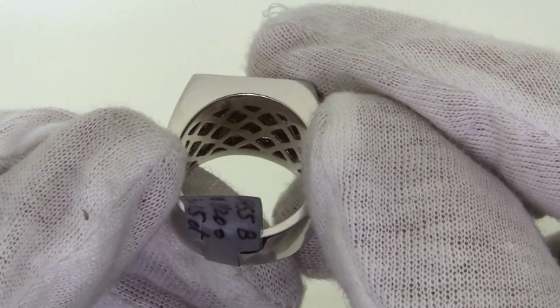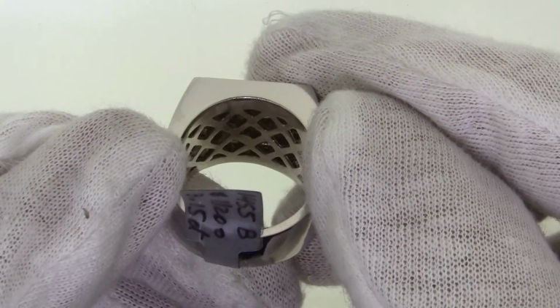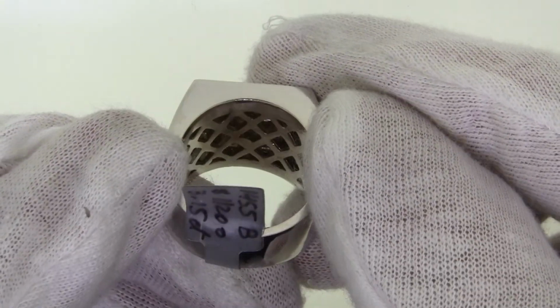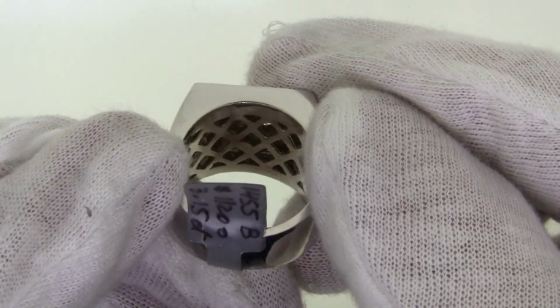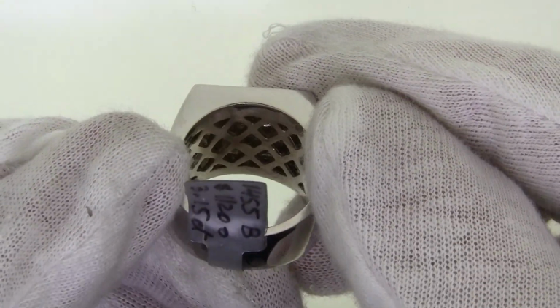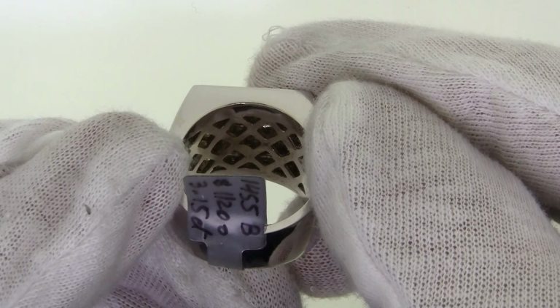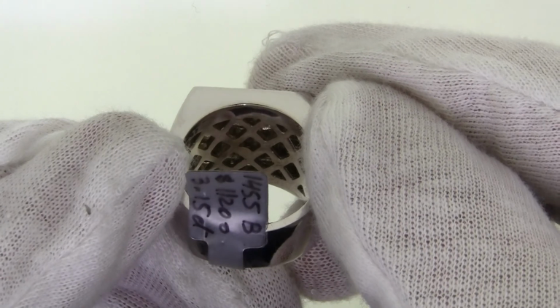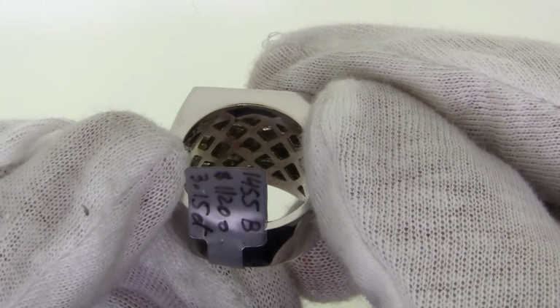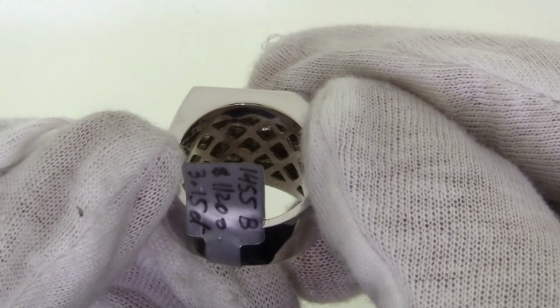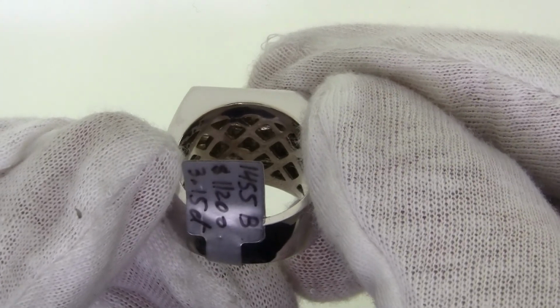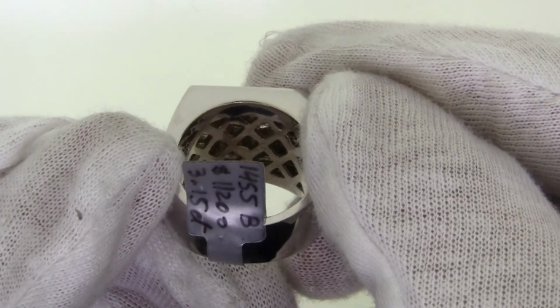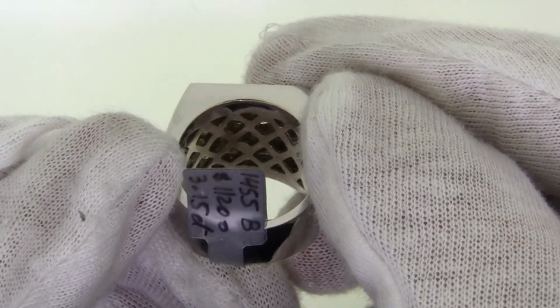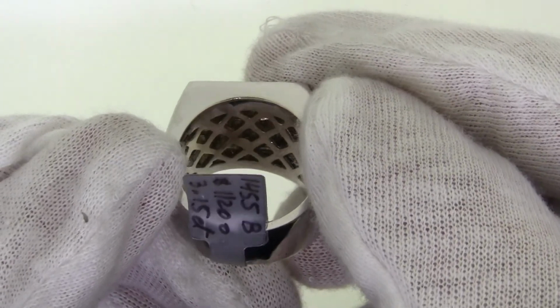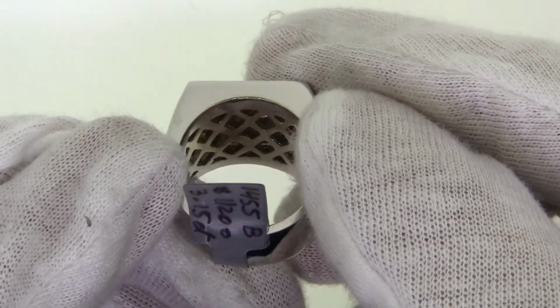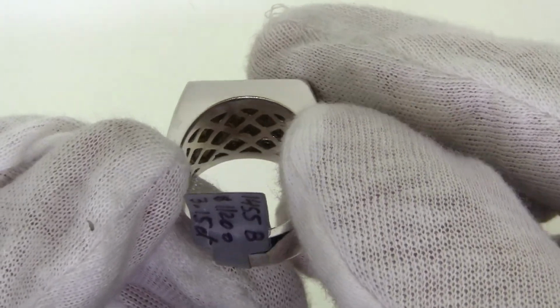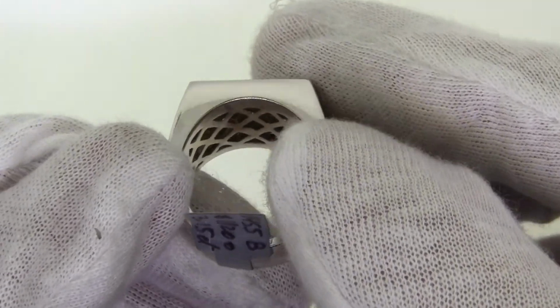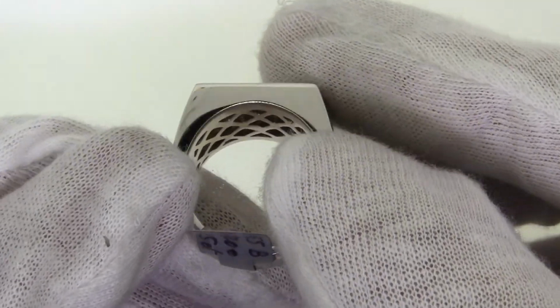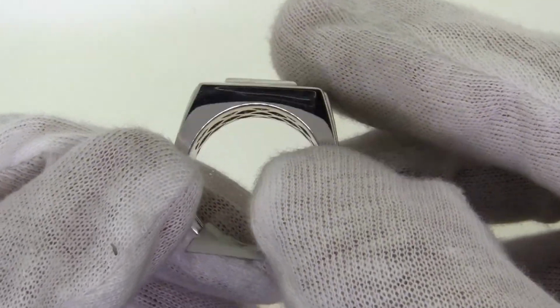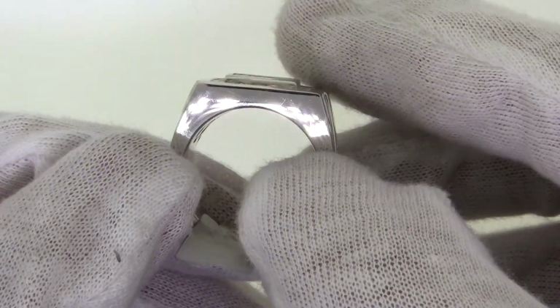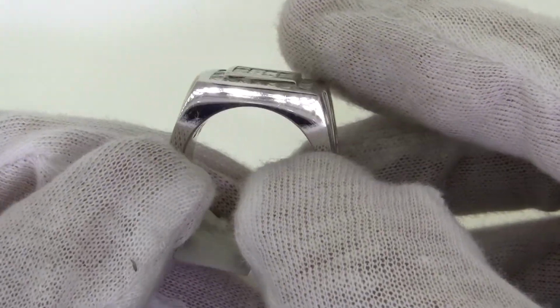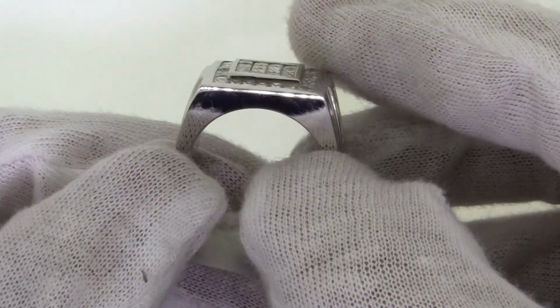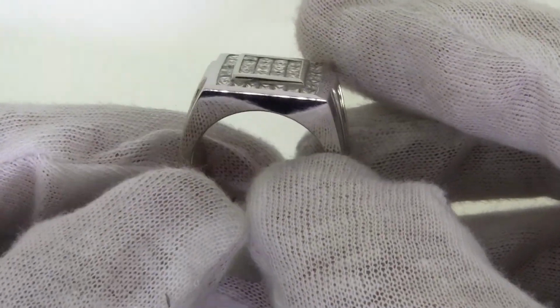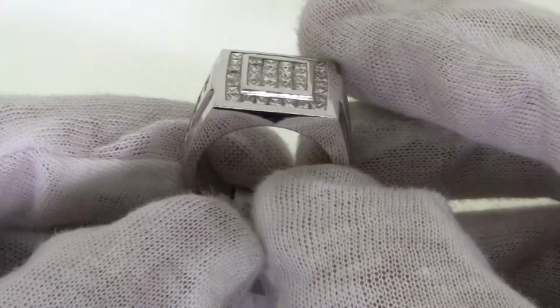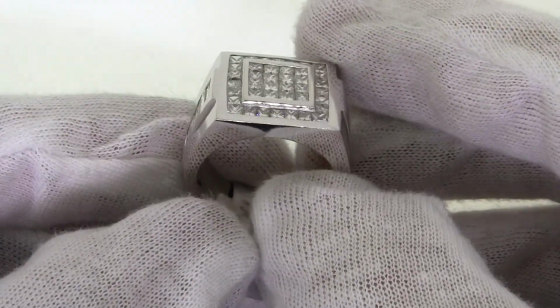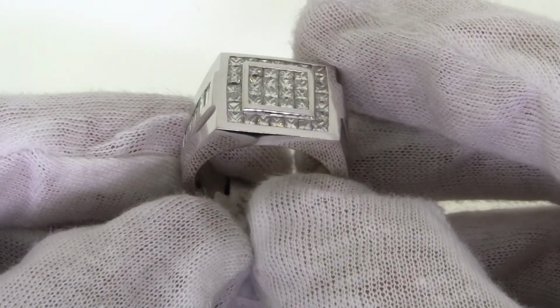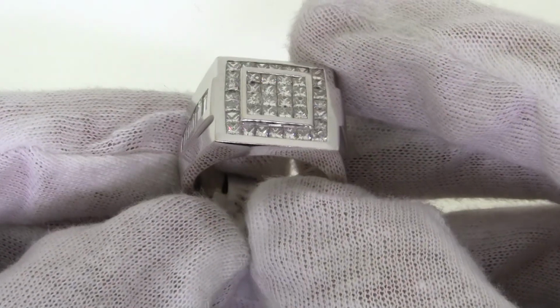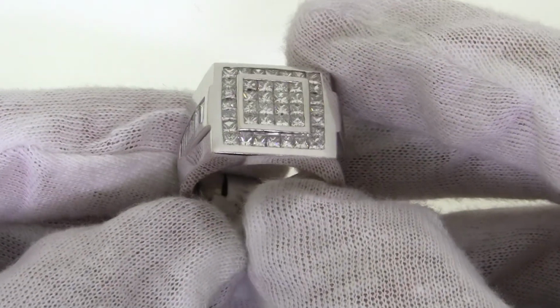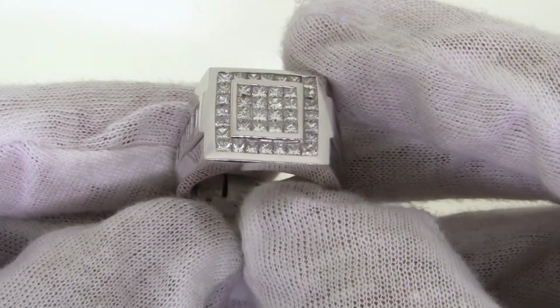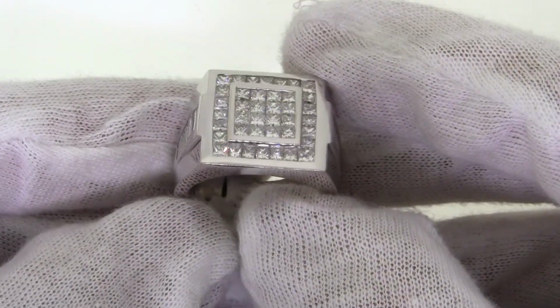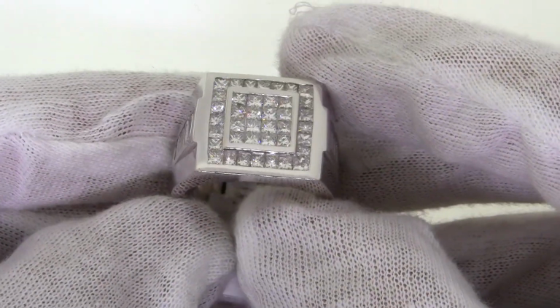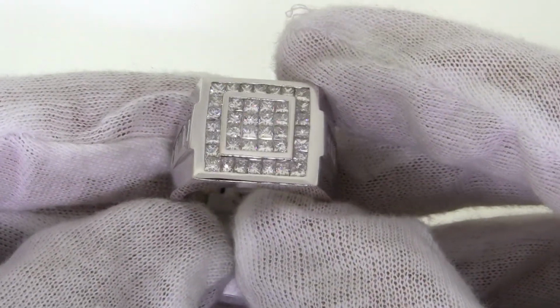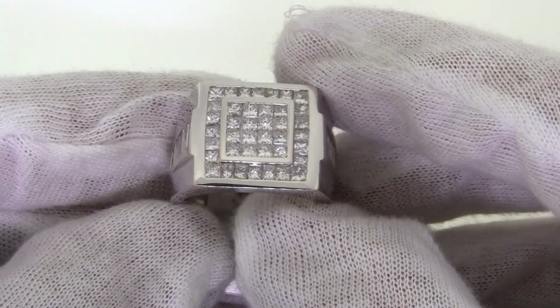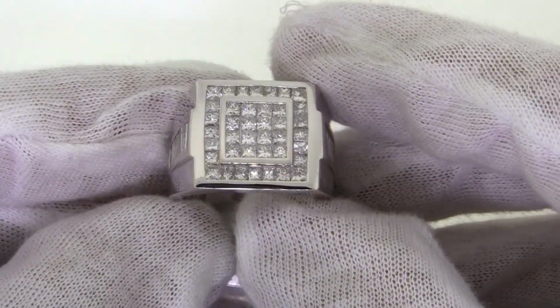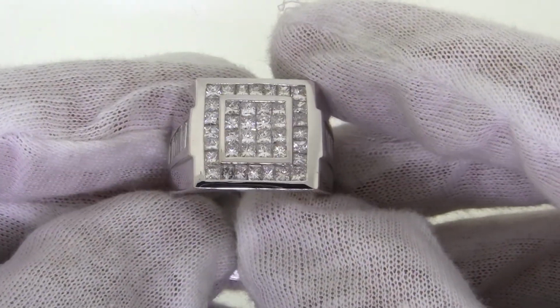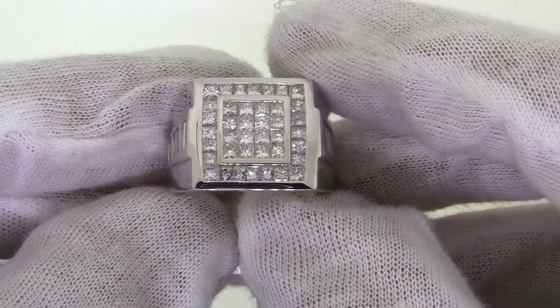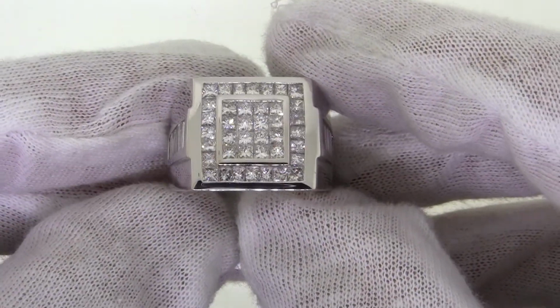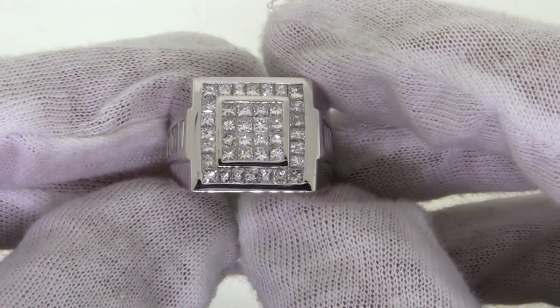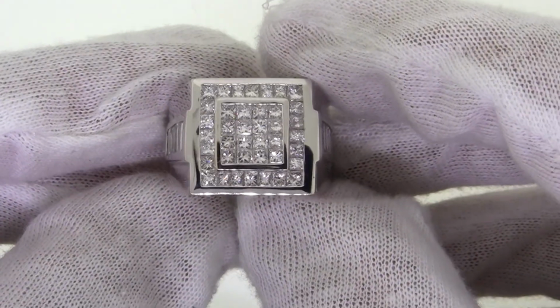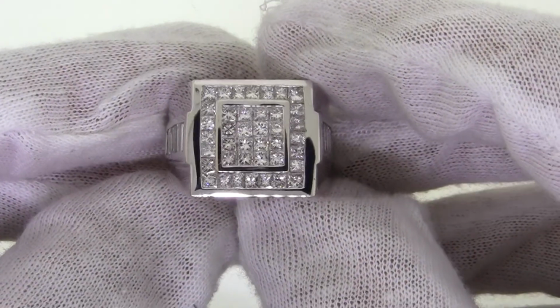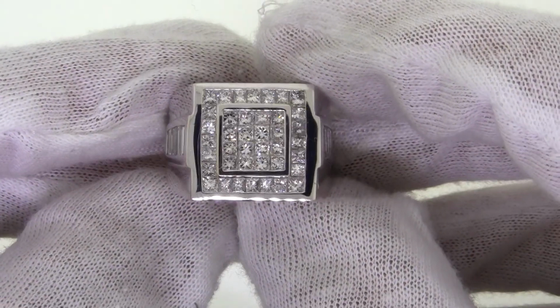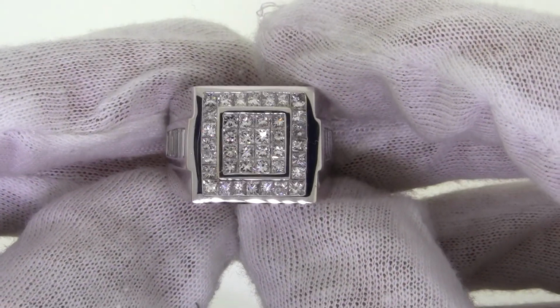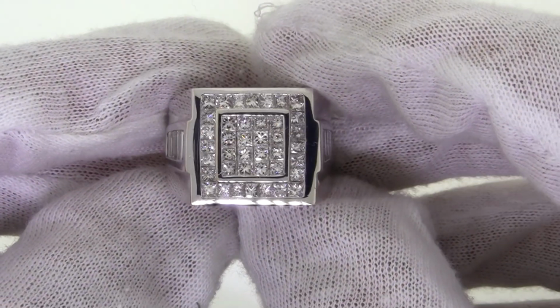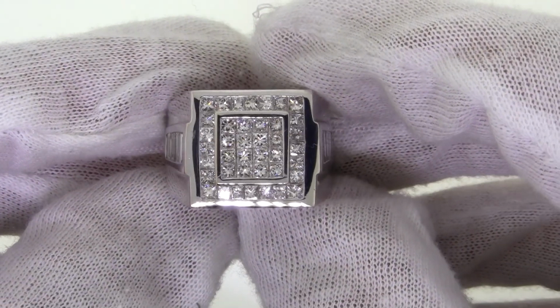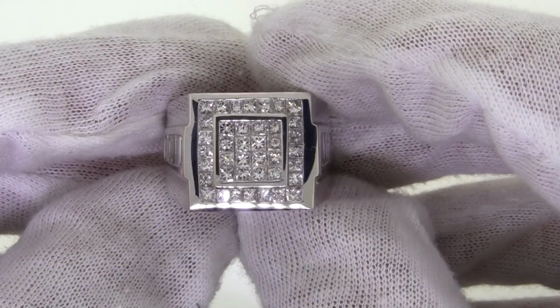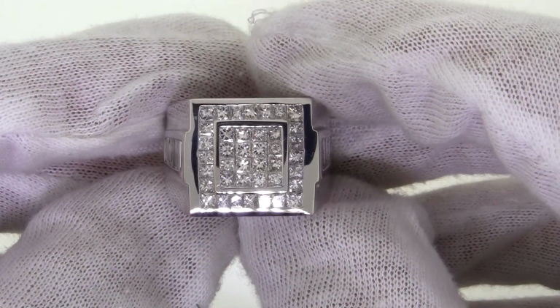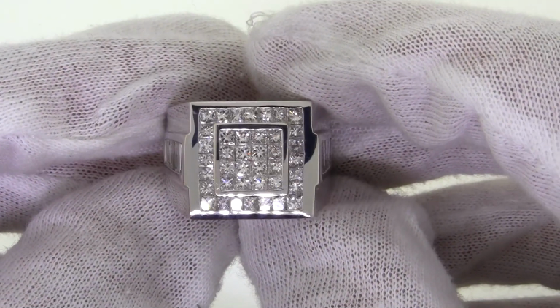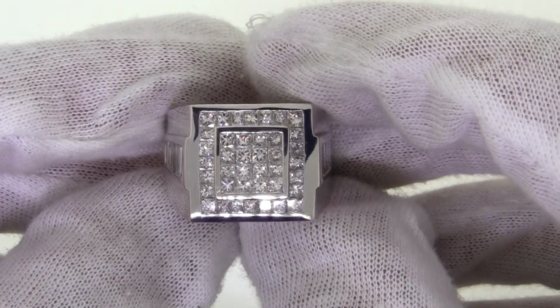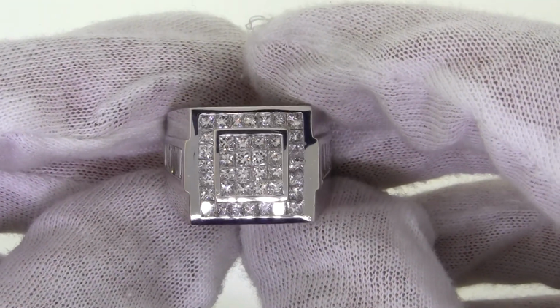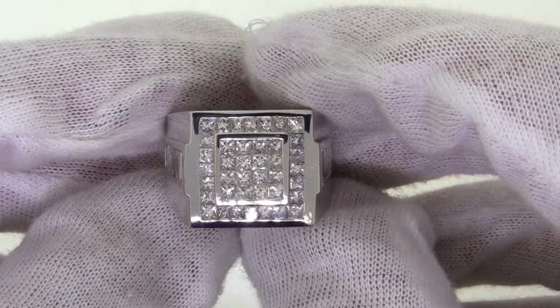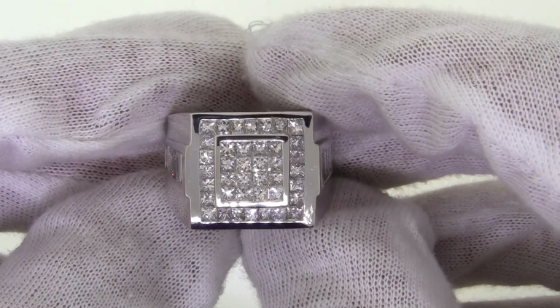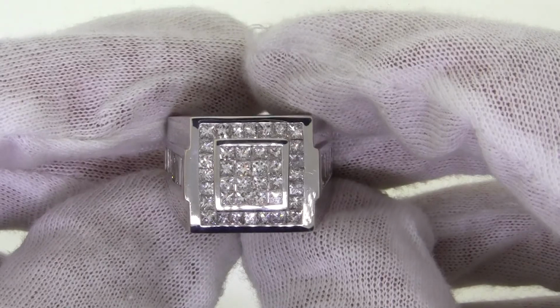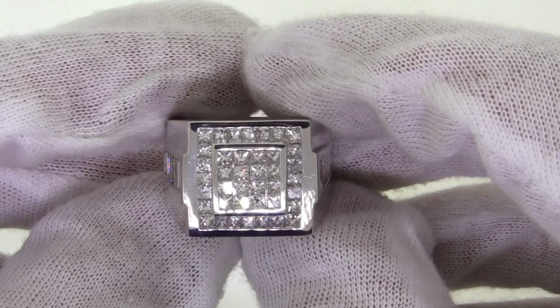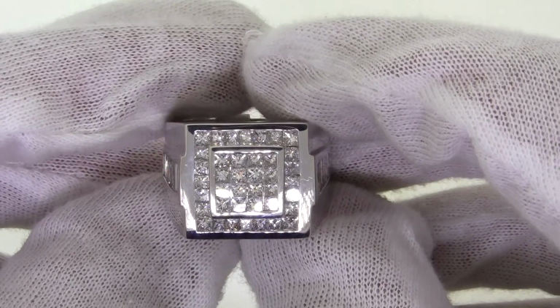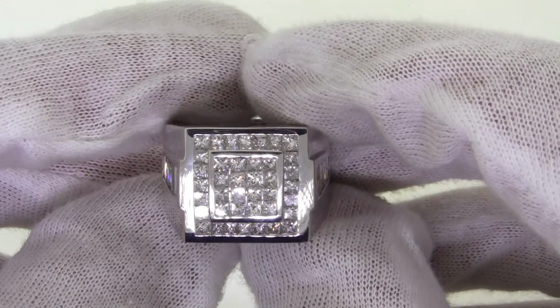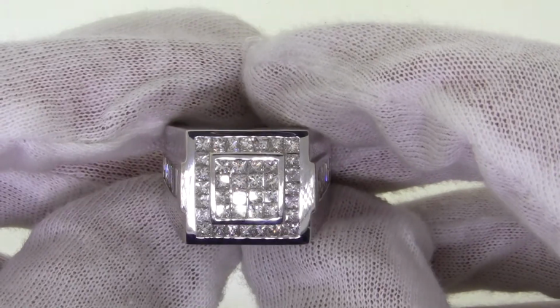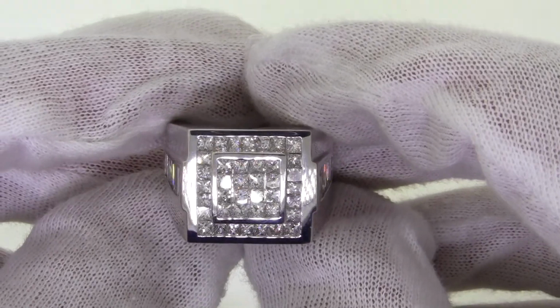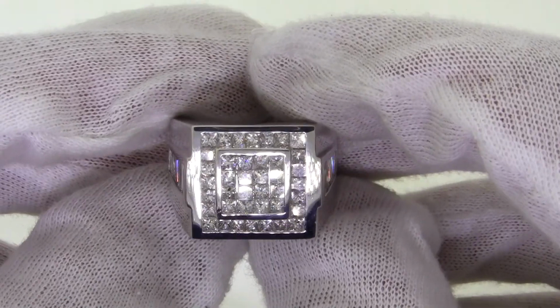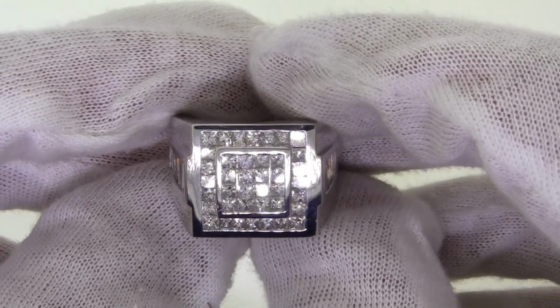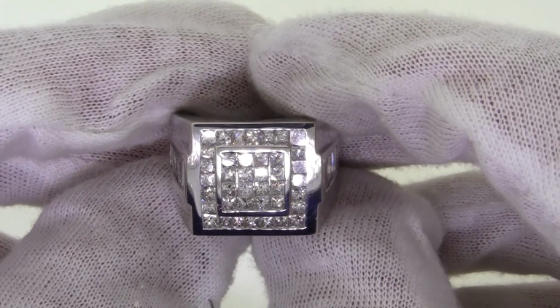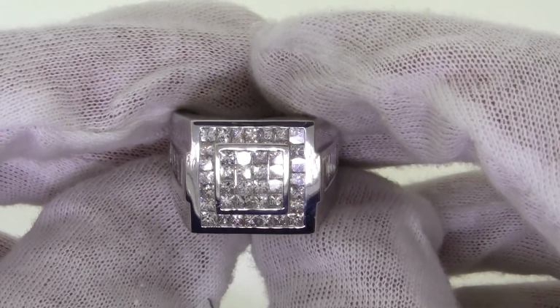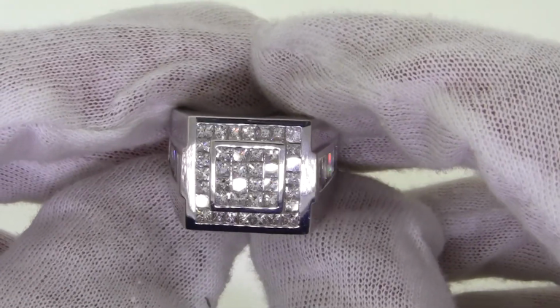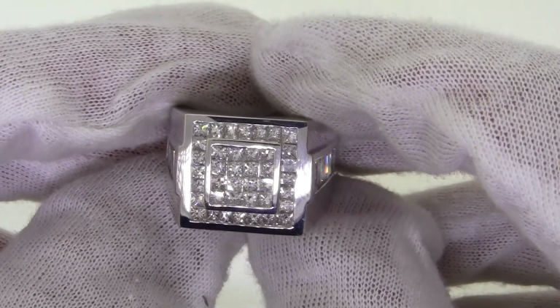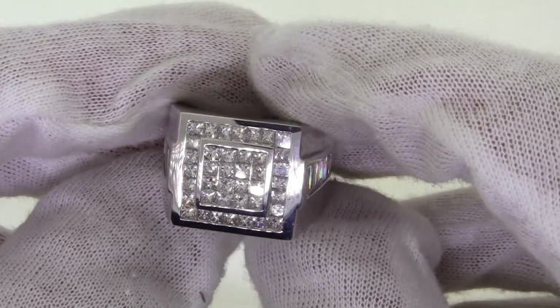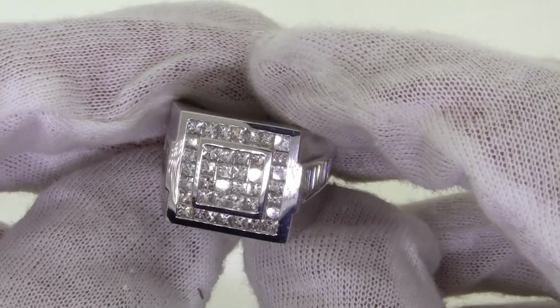At TheJewelryMaster.com, we offer free ring sizing, free shipping, and a gift box is included with all purchases.